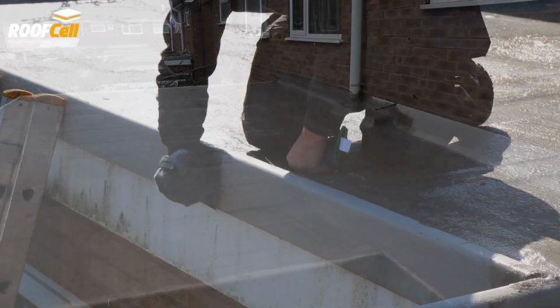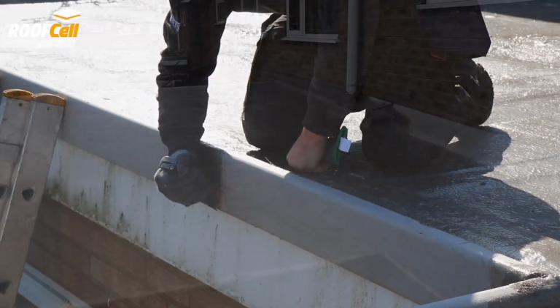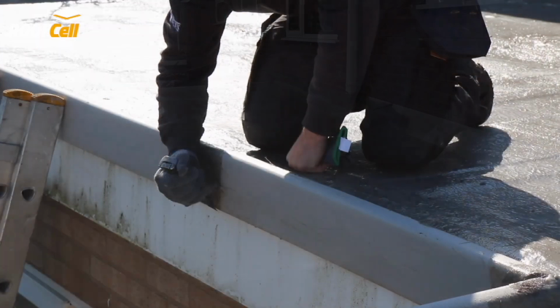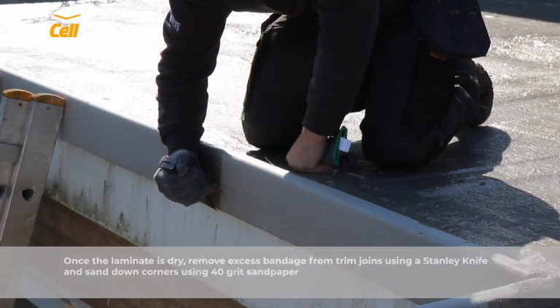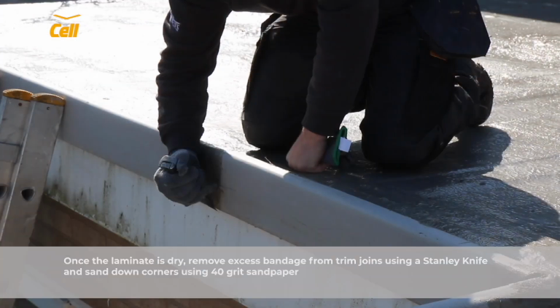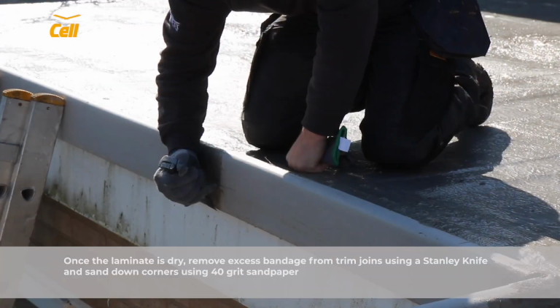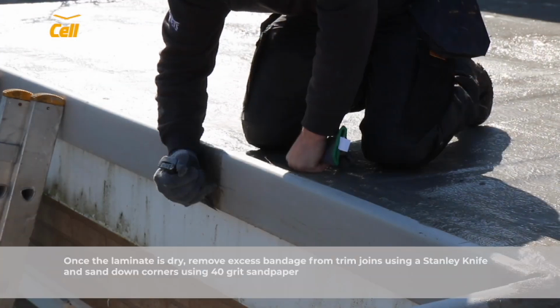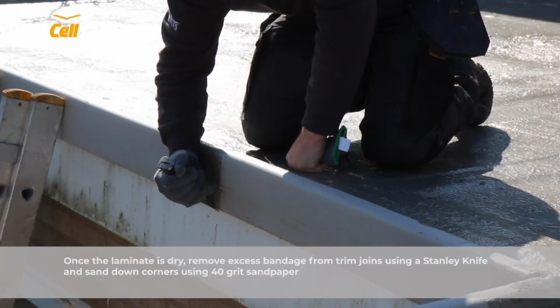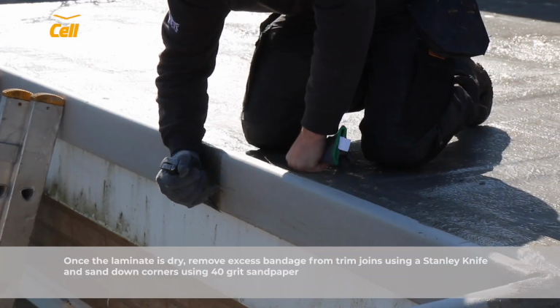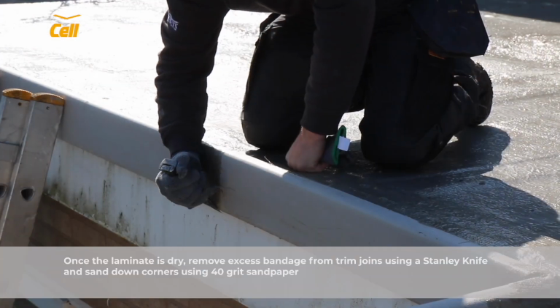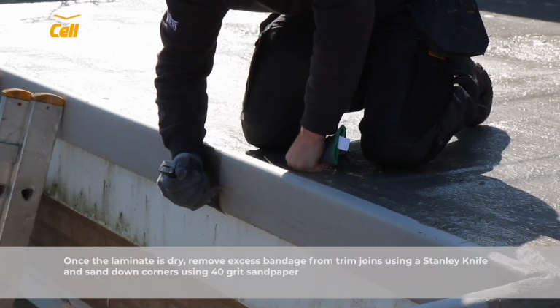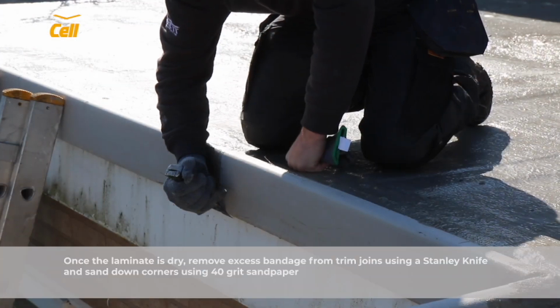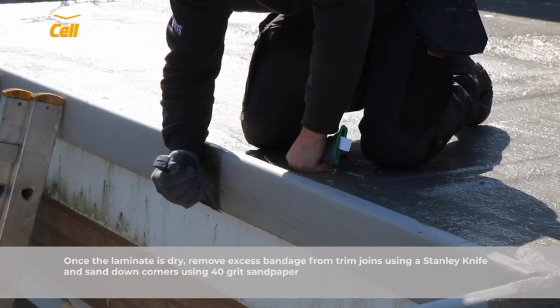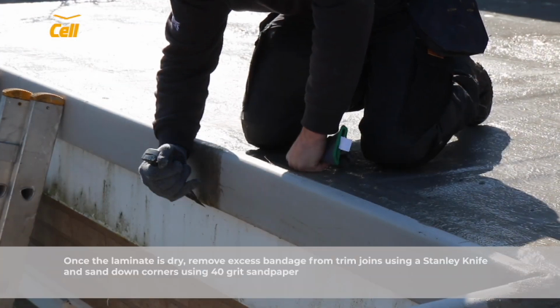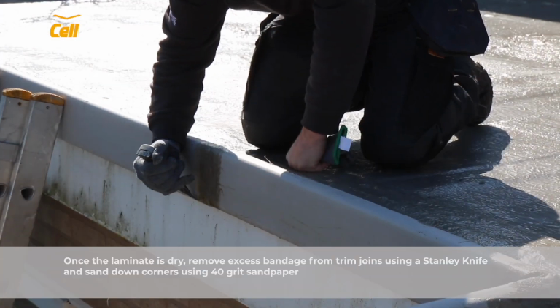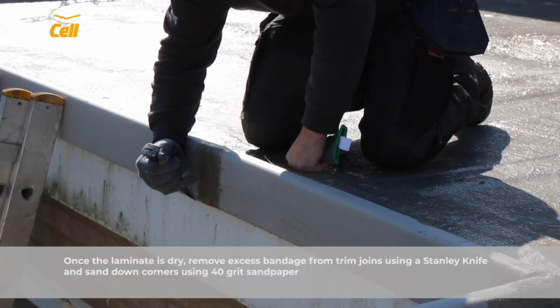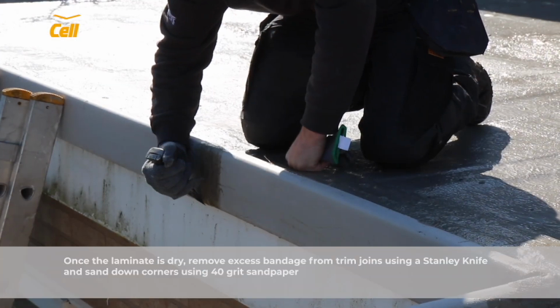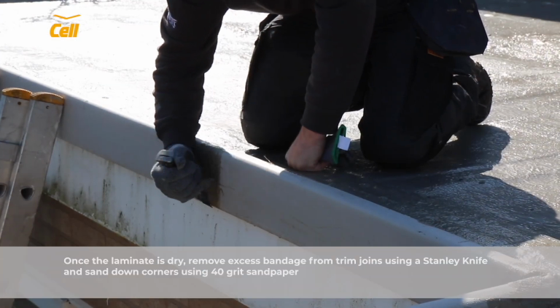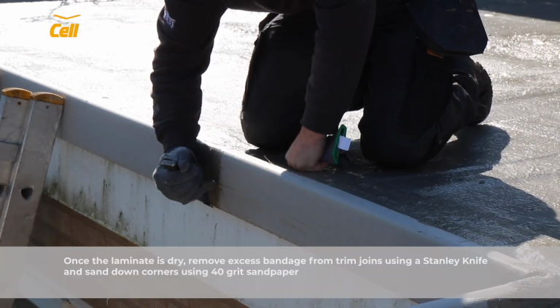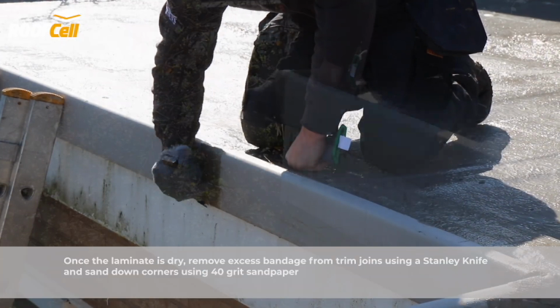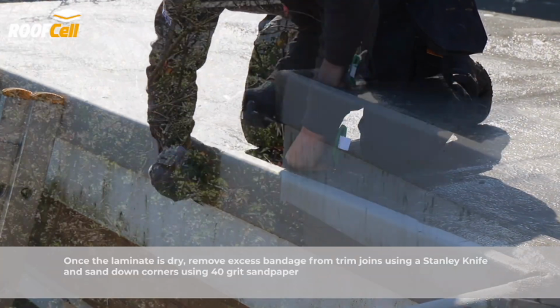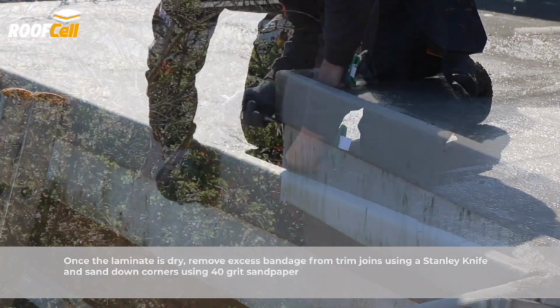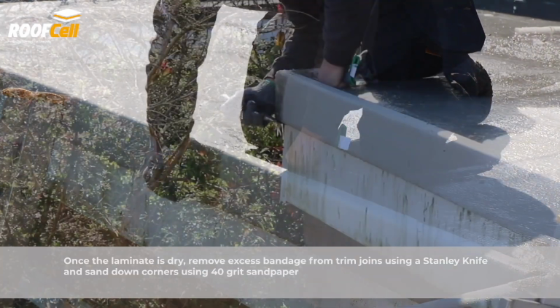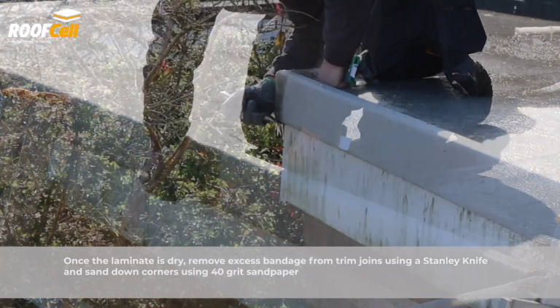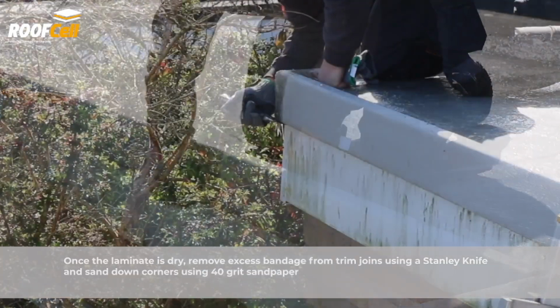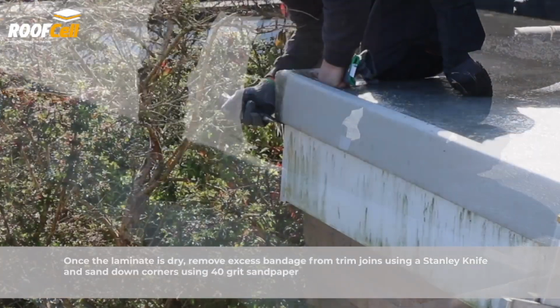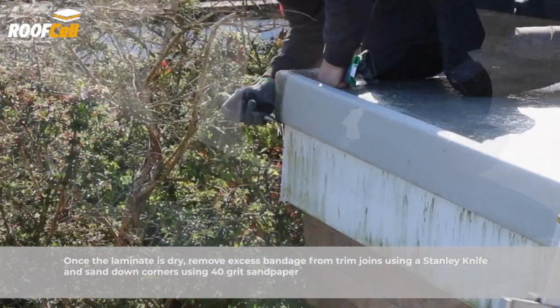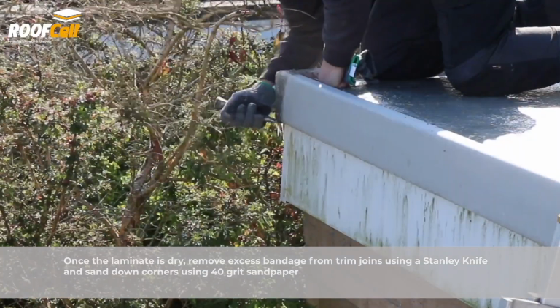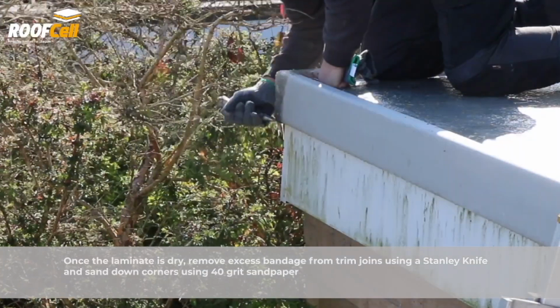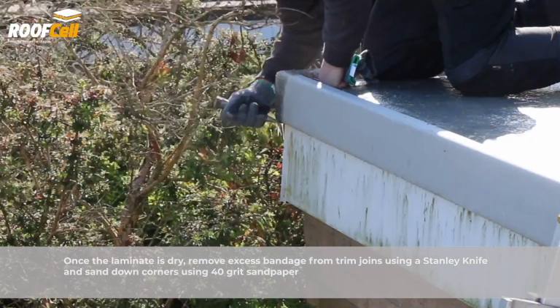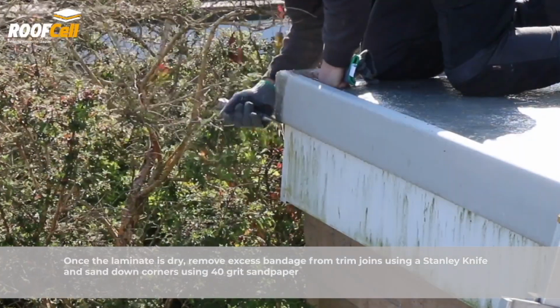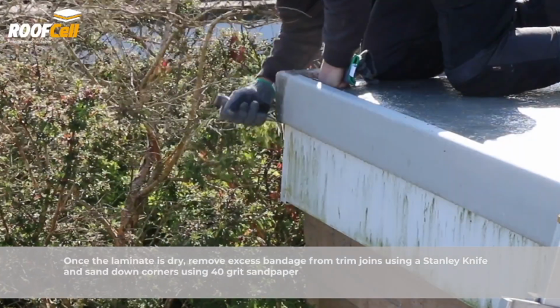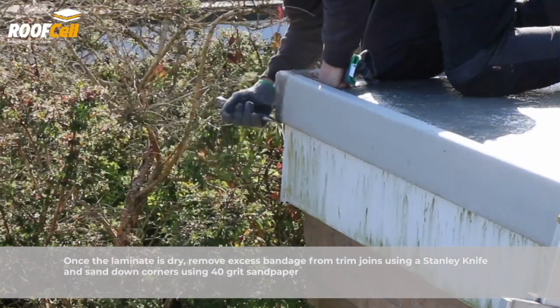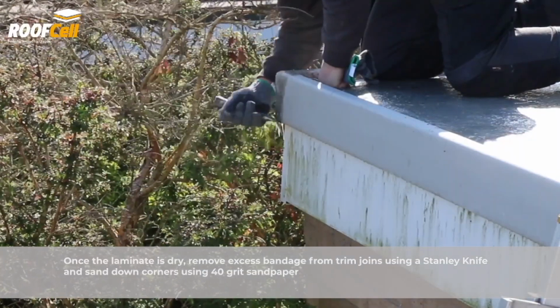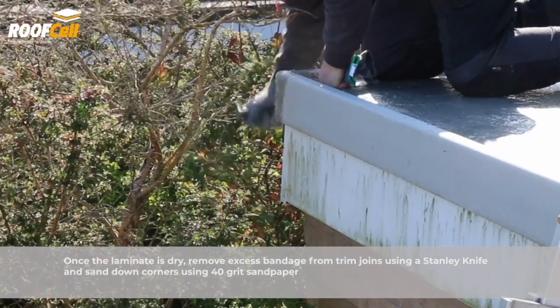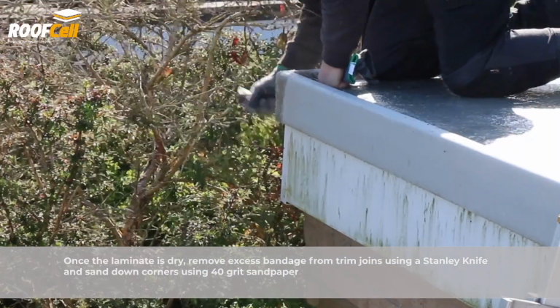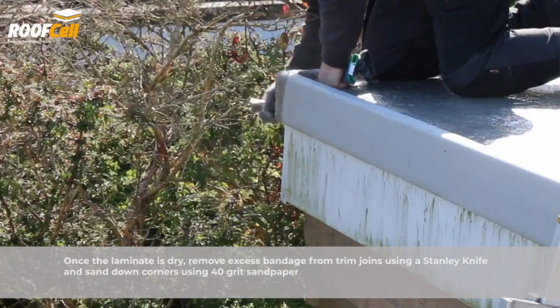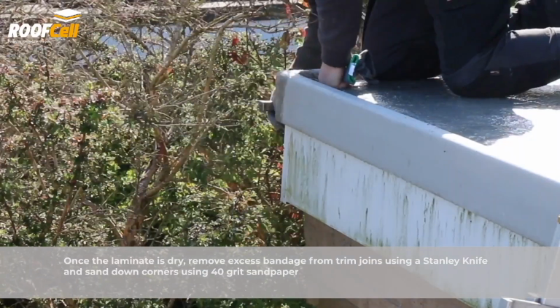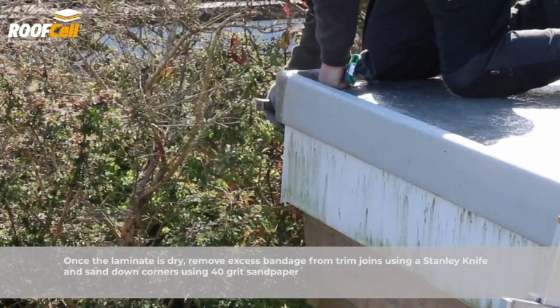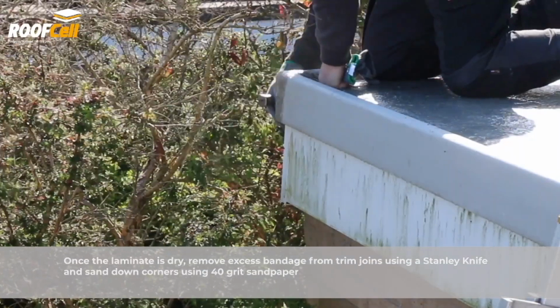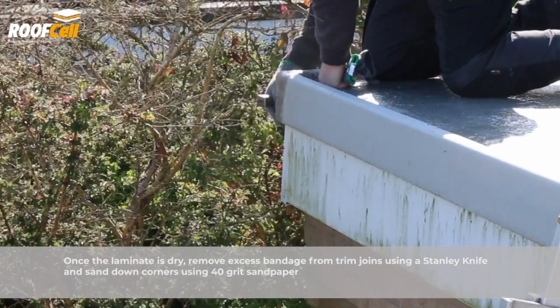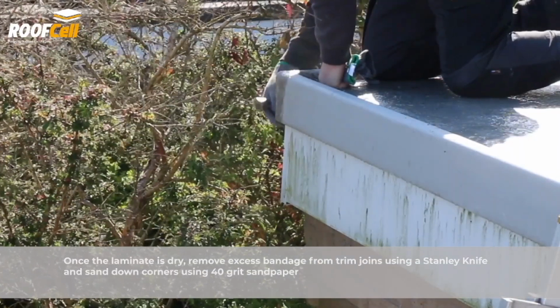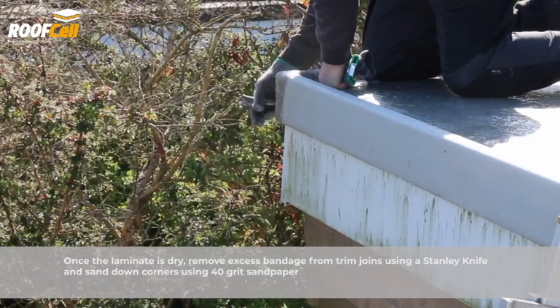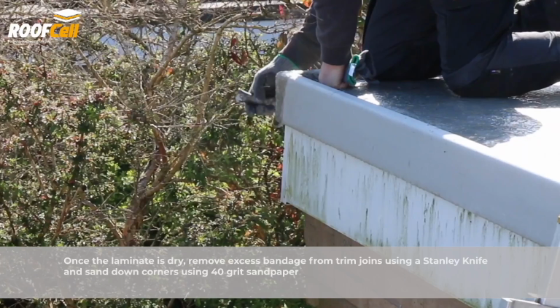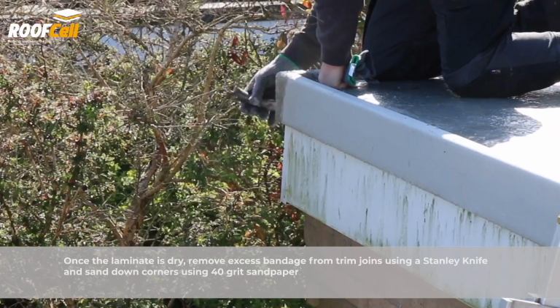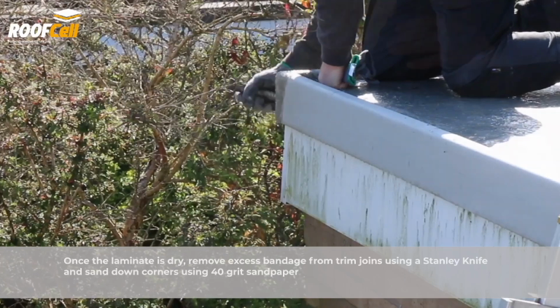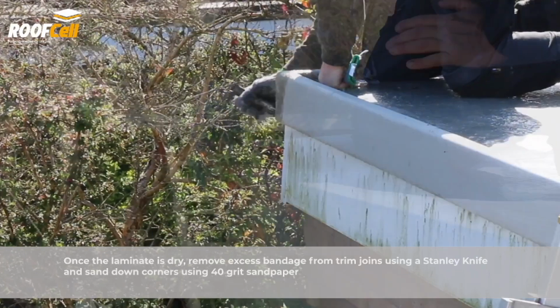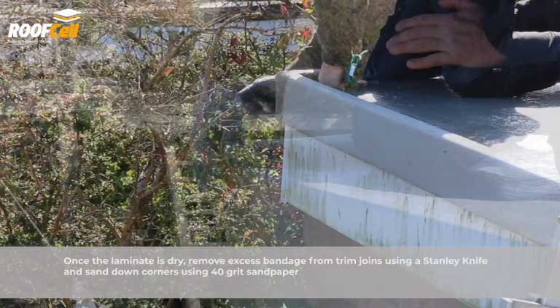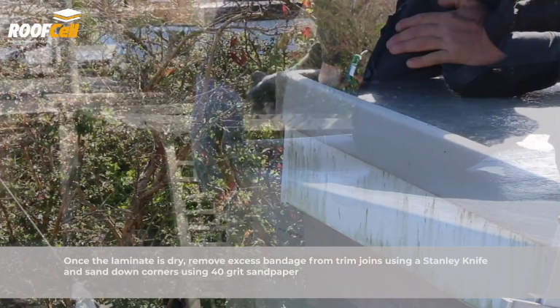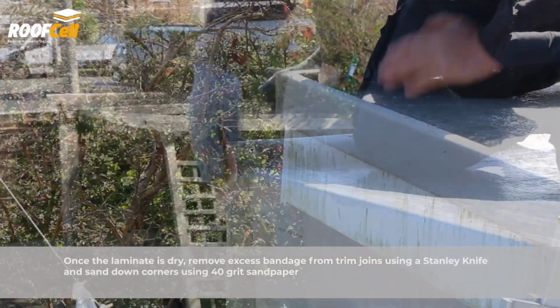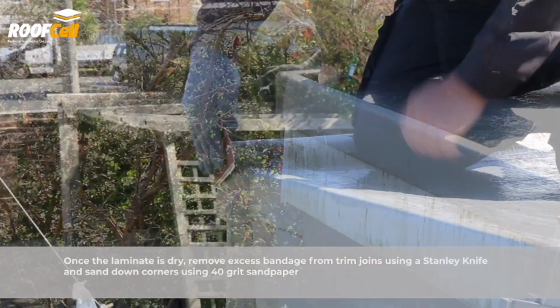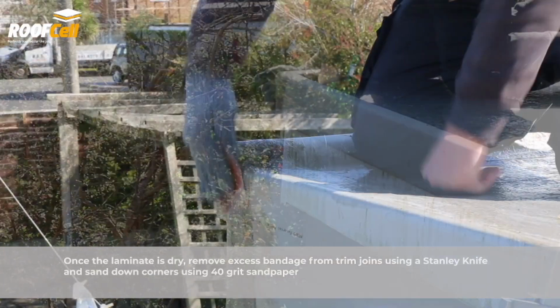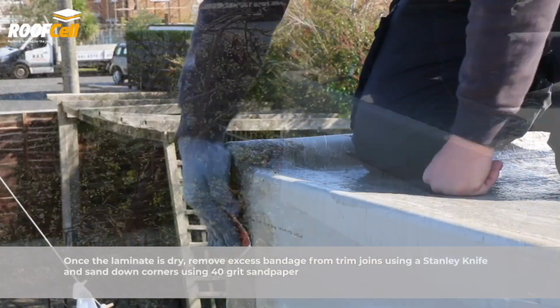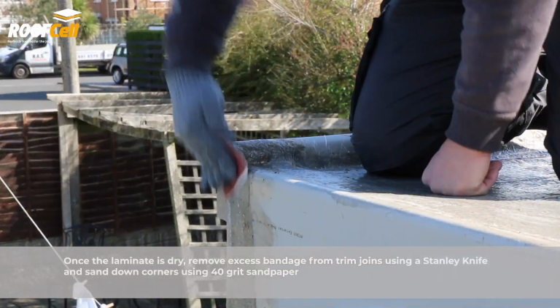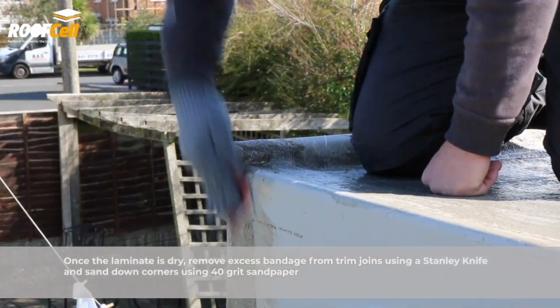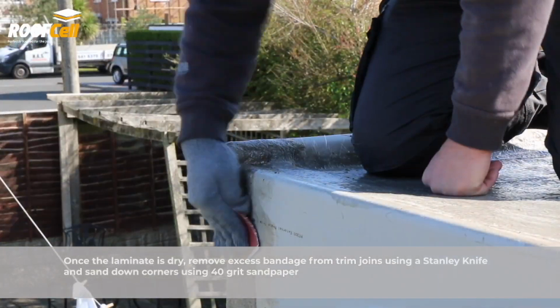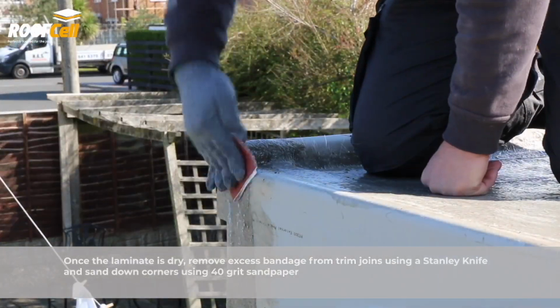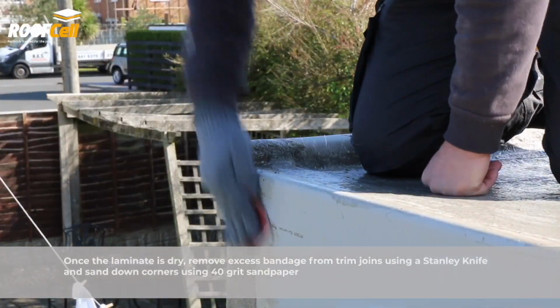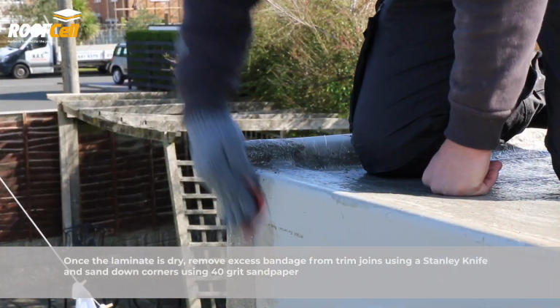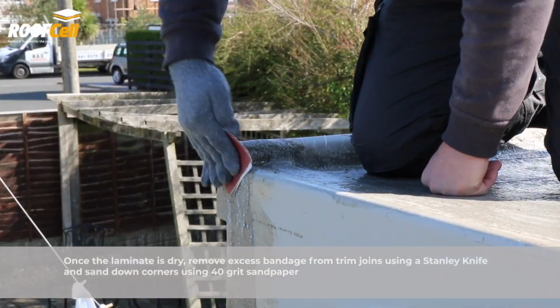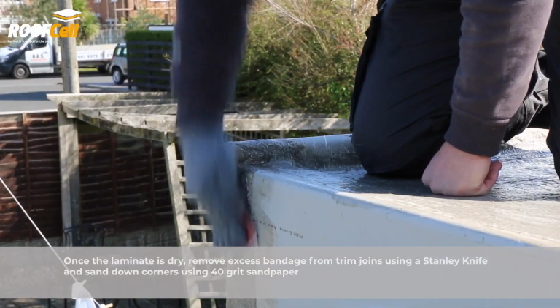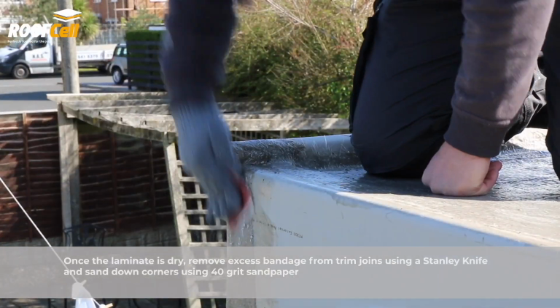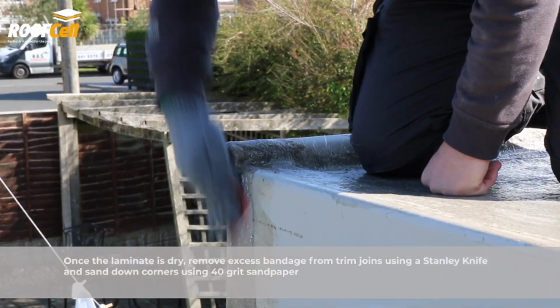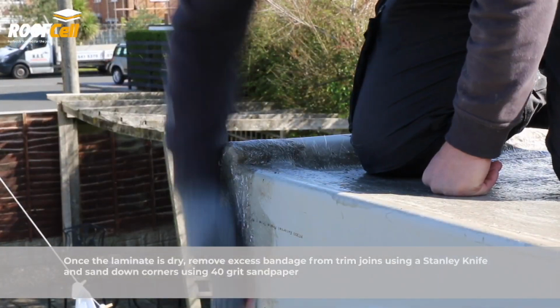Once the laminate is dry, remove excess bandage from trim joins using a Stanley knife and sand down corners using 40 grit sandpaper.